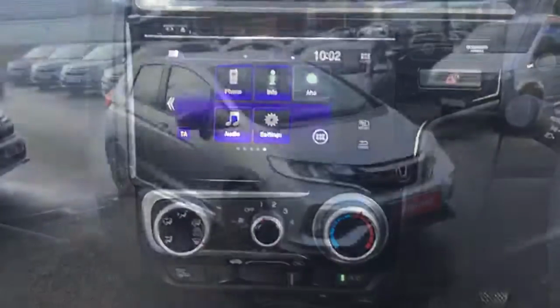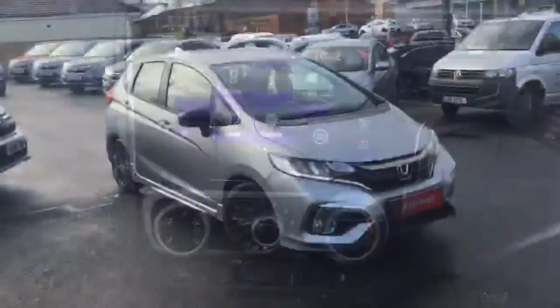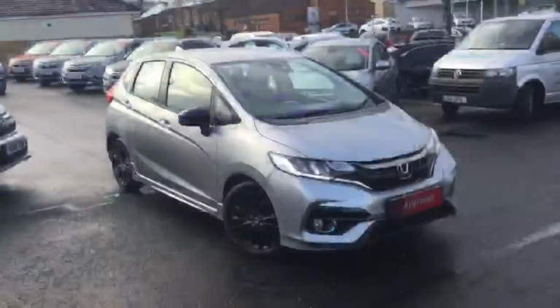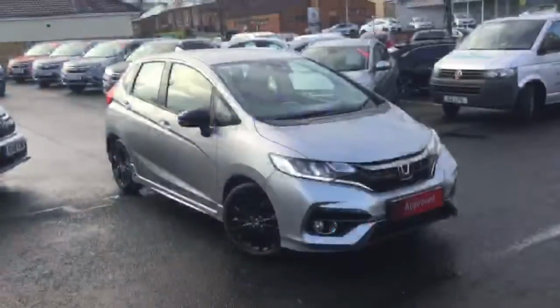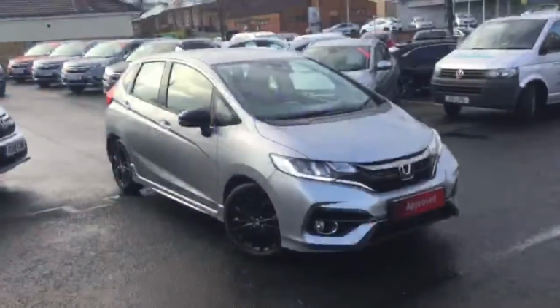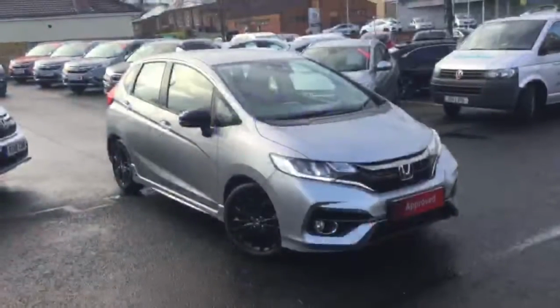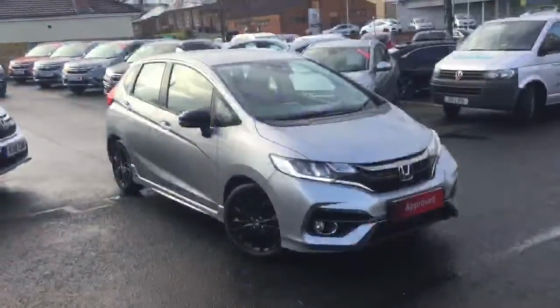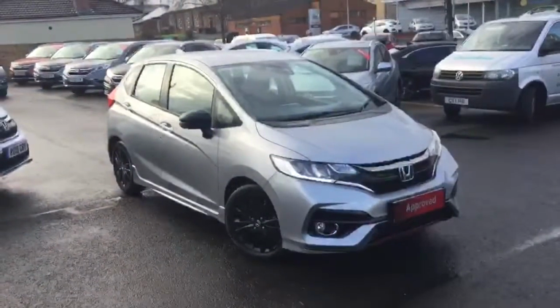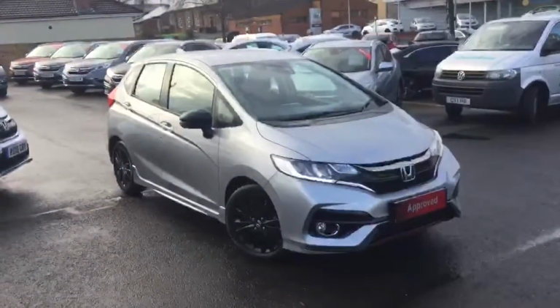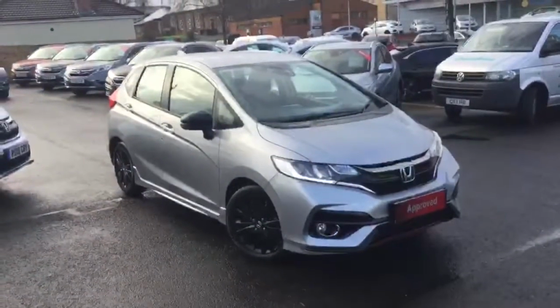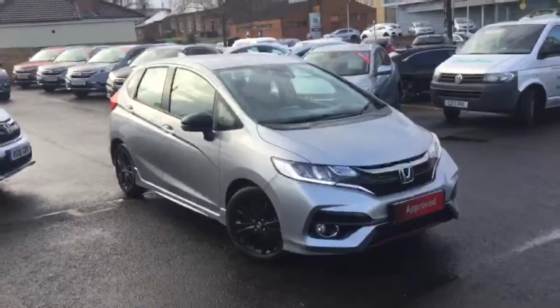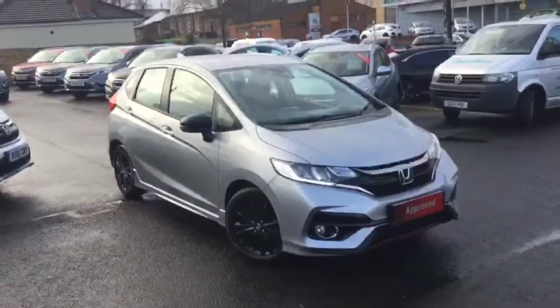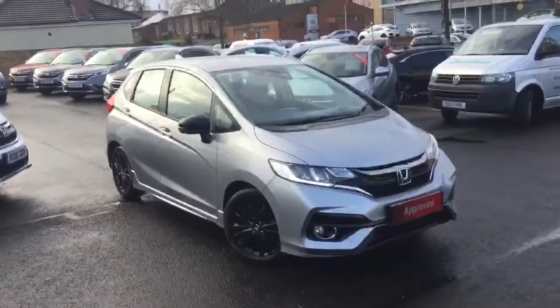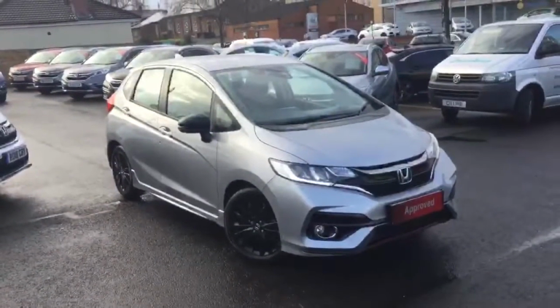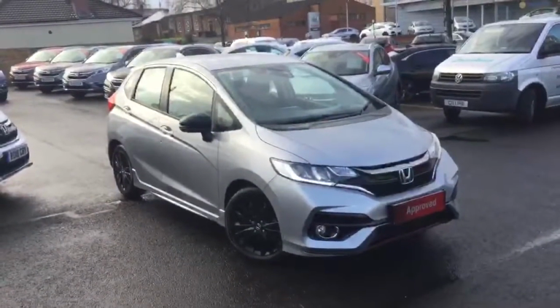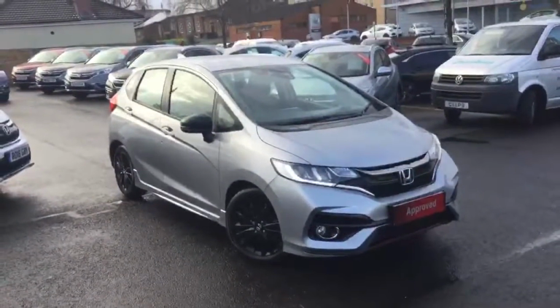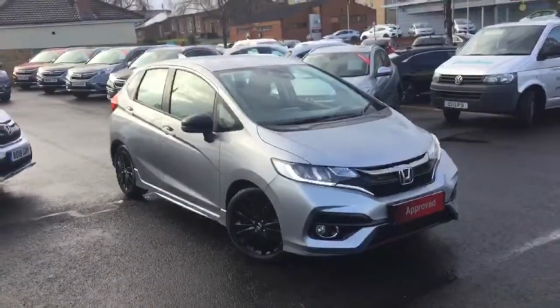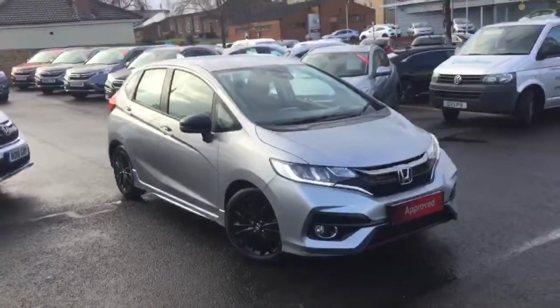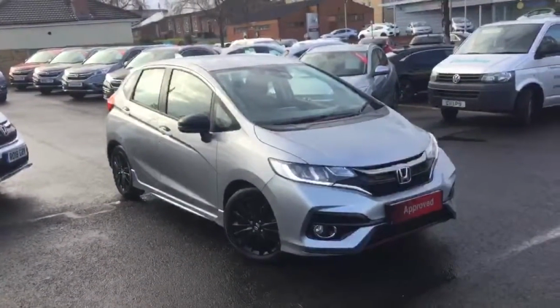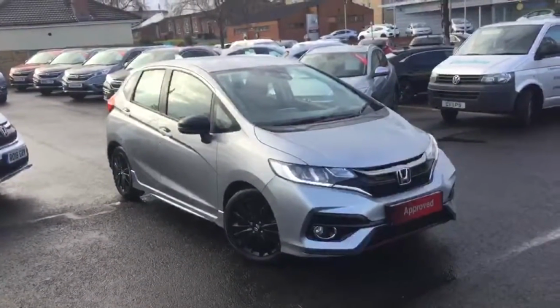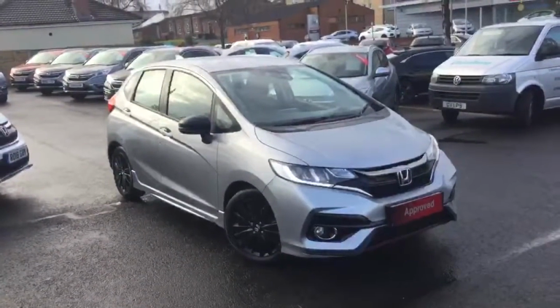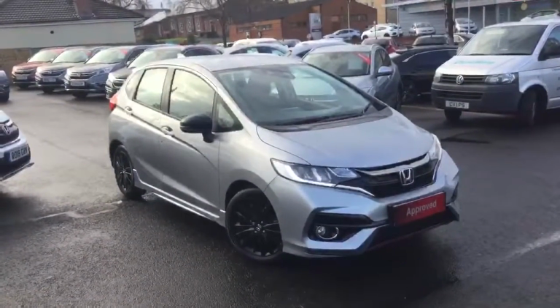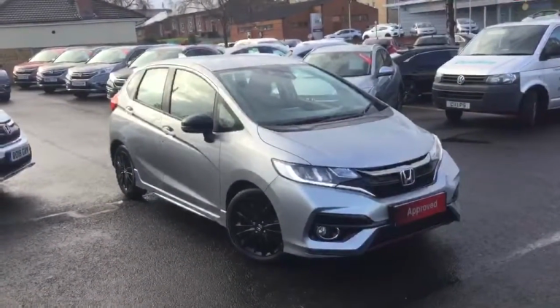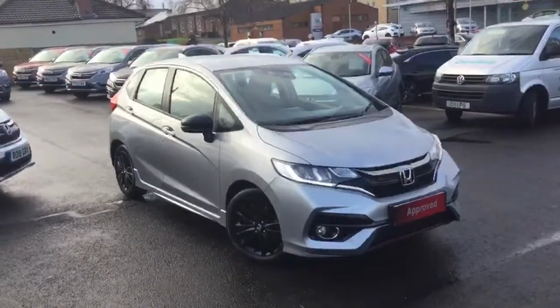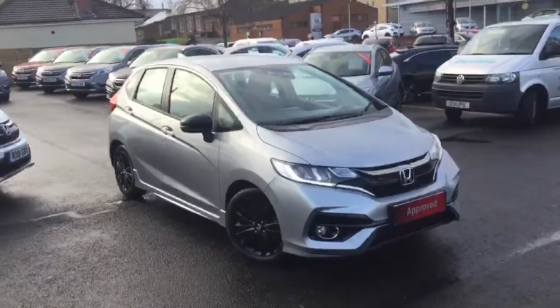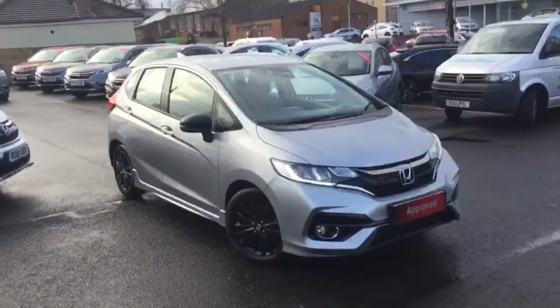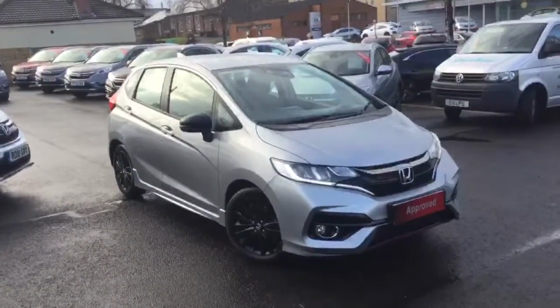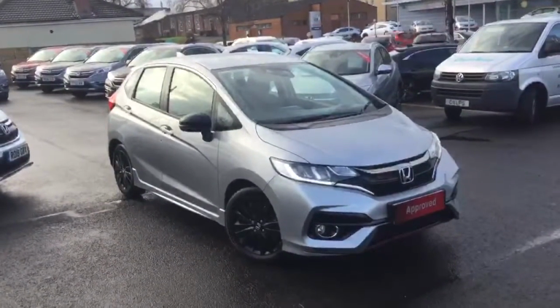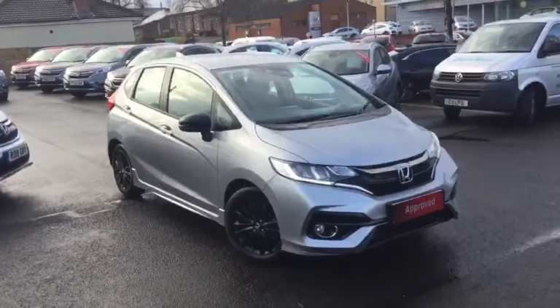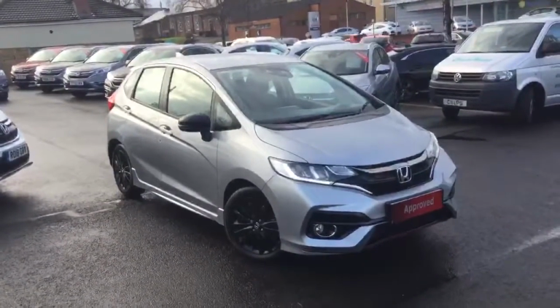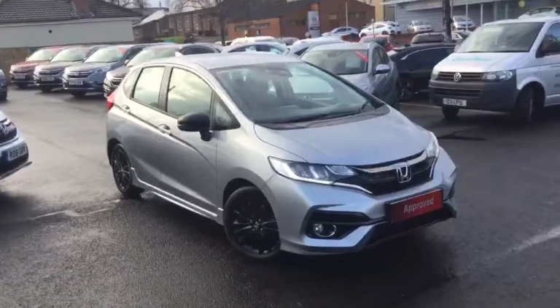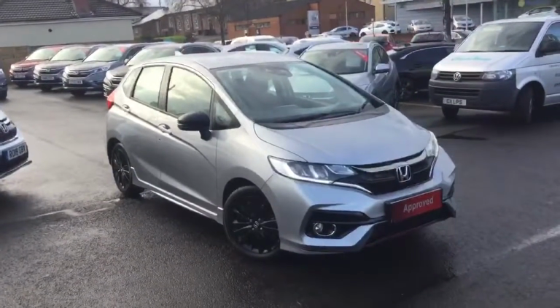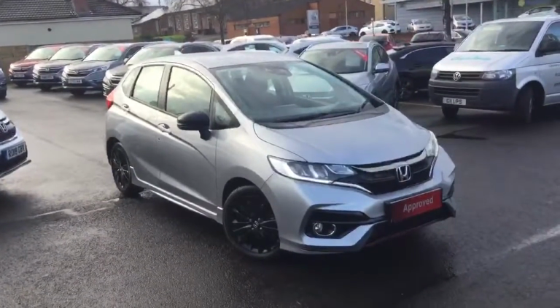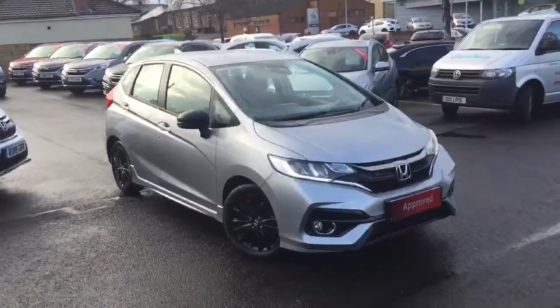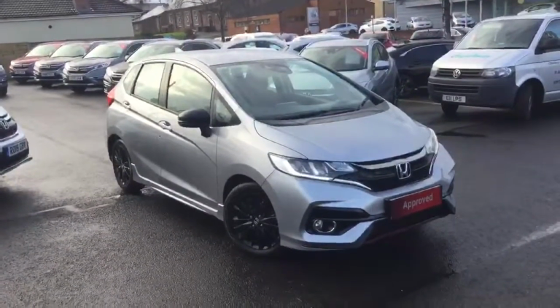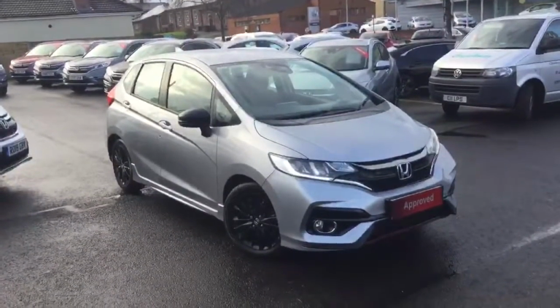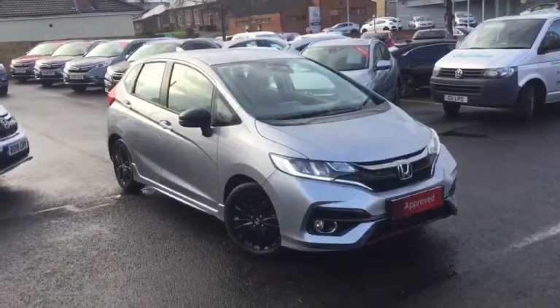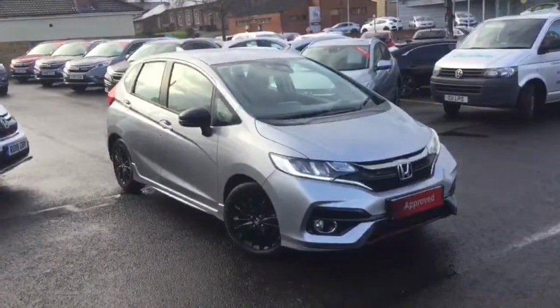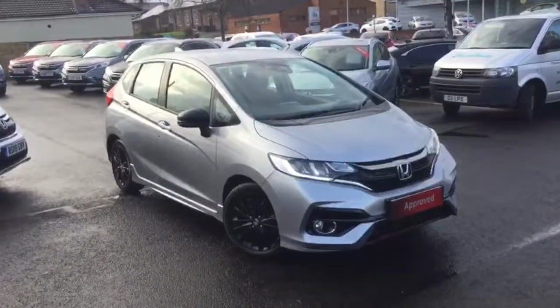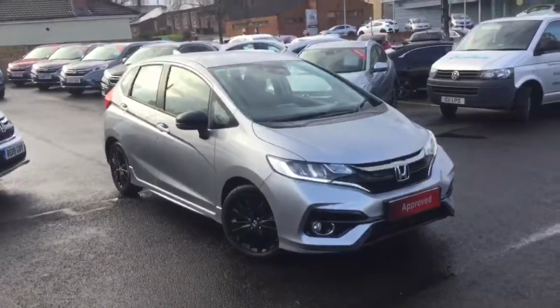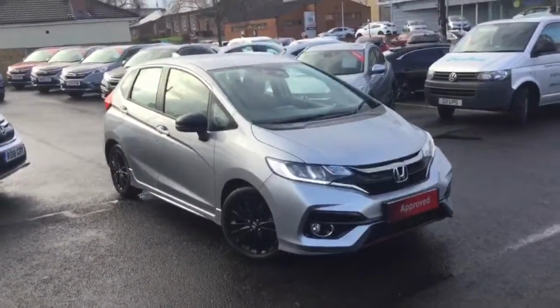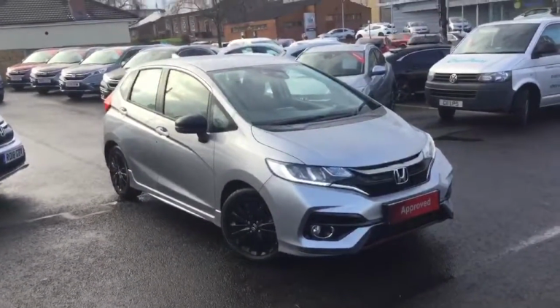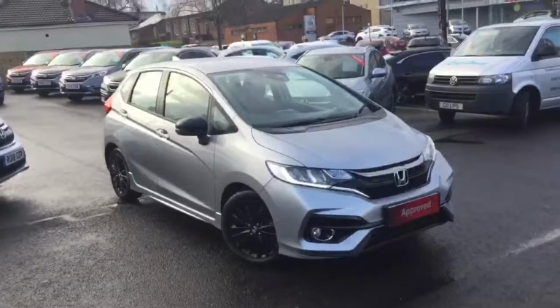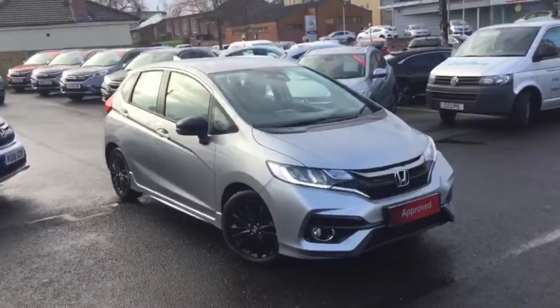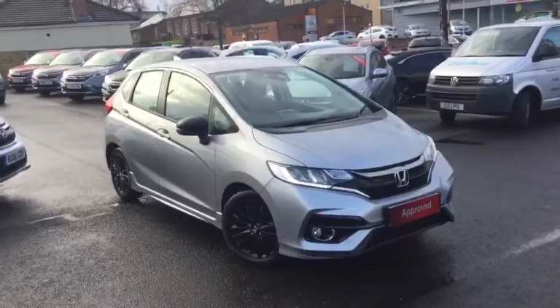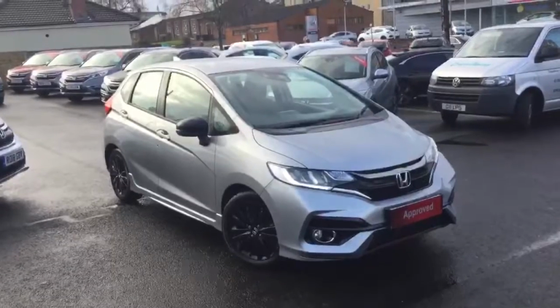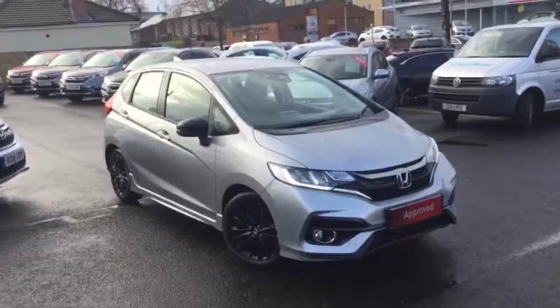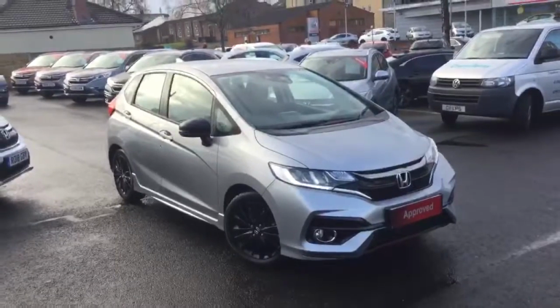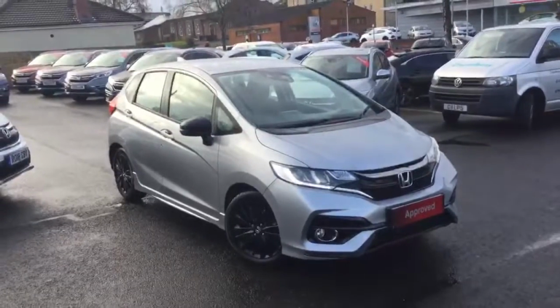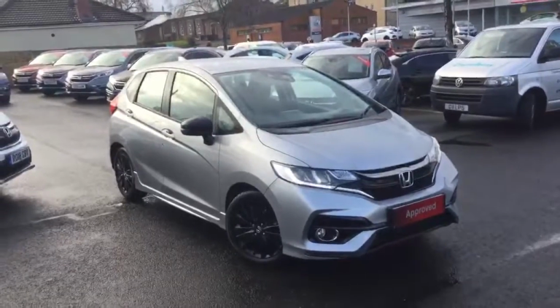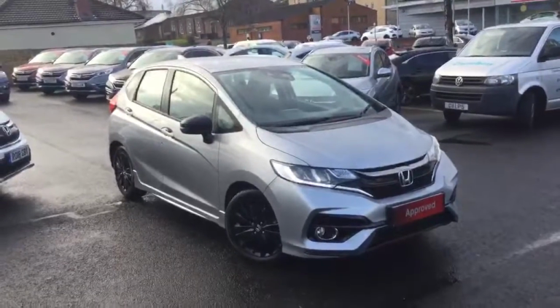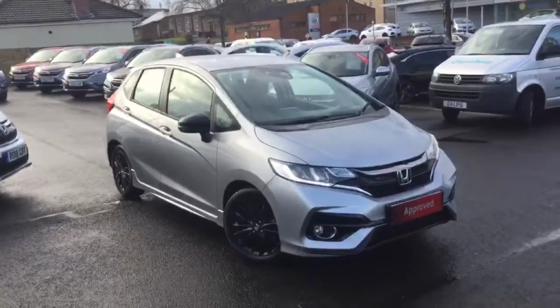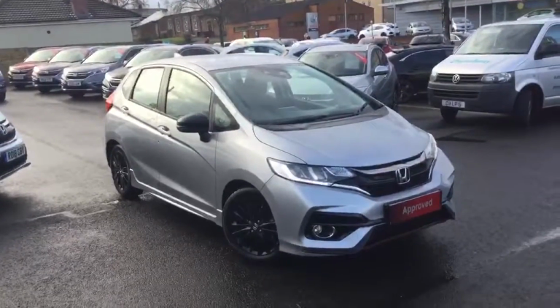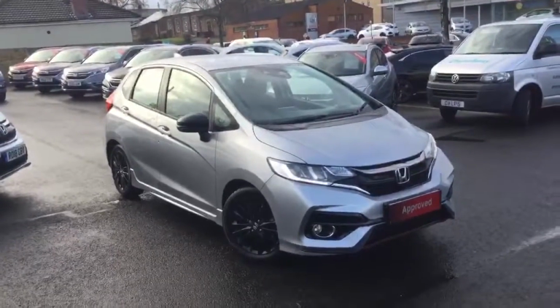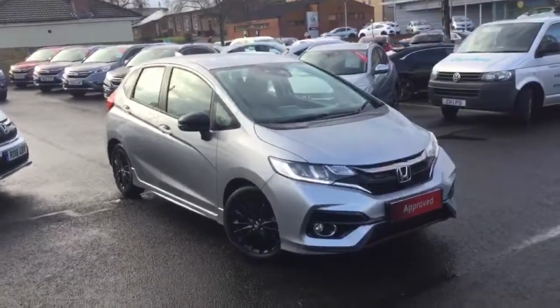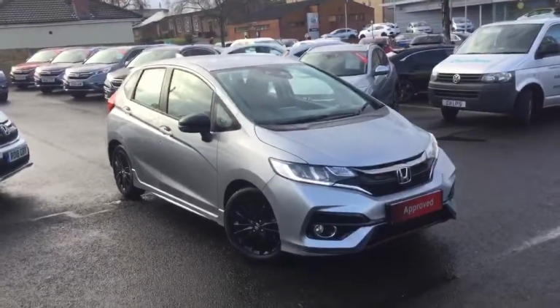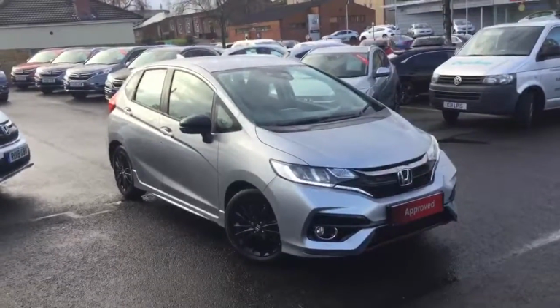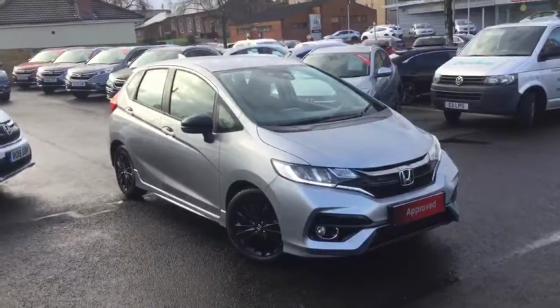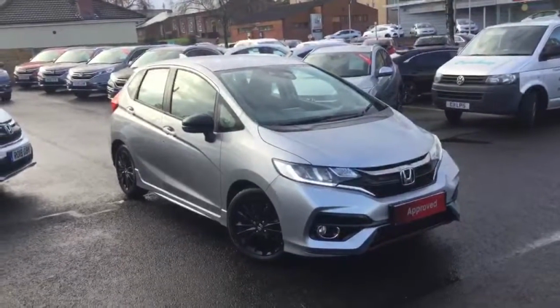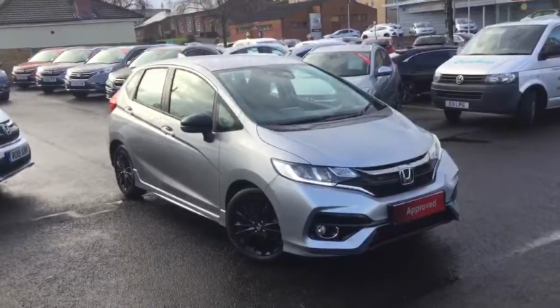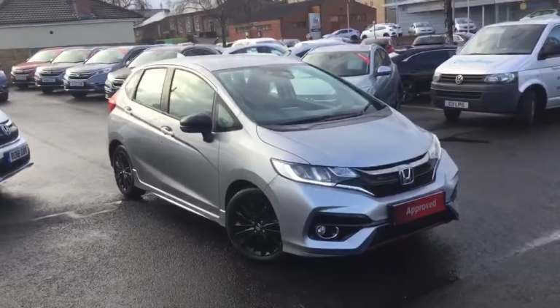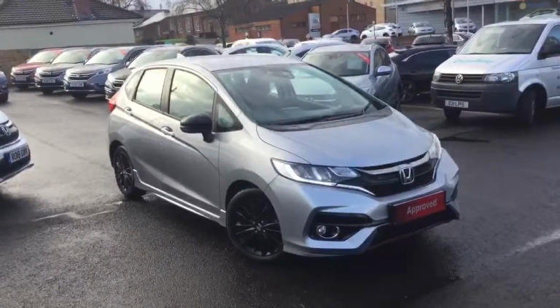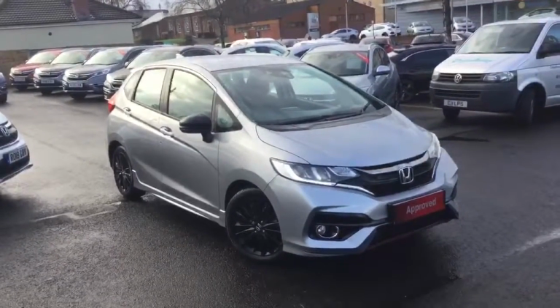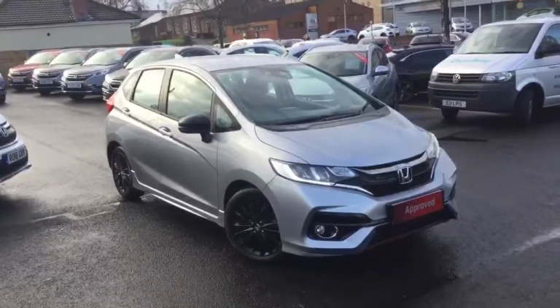So there we have the Honda Jazz Sport with the higher powered 1.5 petrol engine, available for sale from Greenacre Honda in Blackburn and Clitheroe.